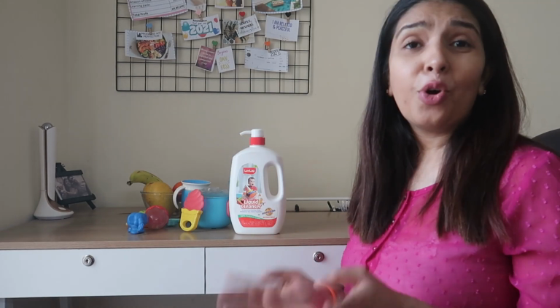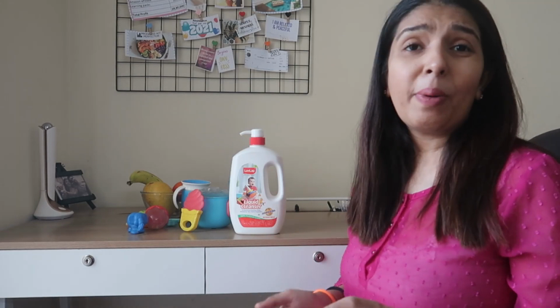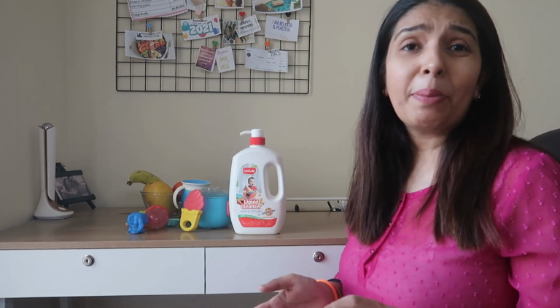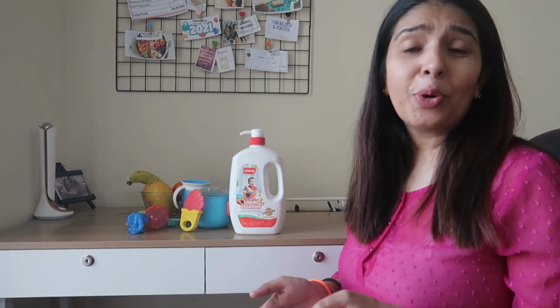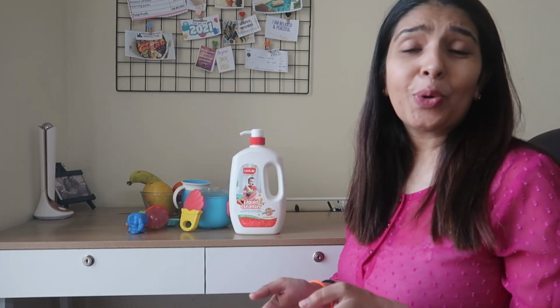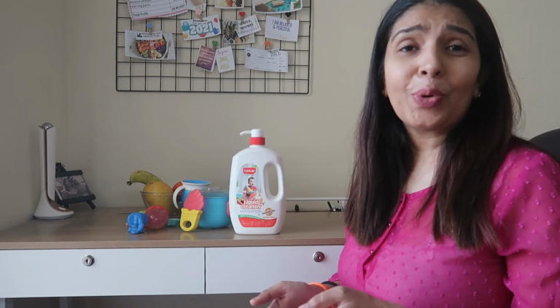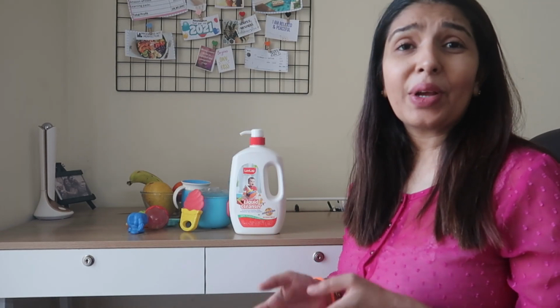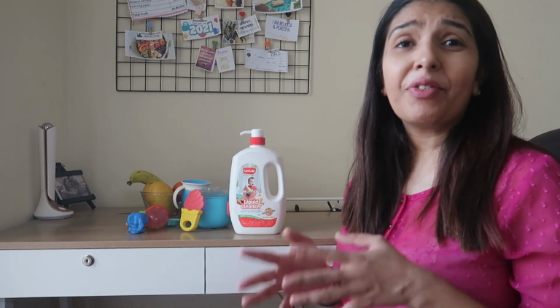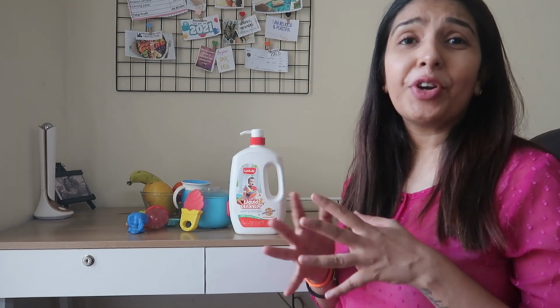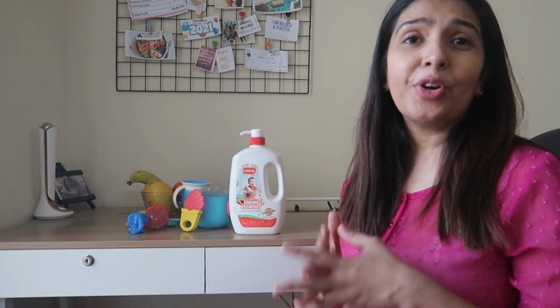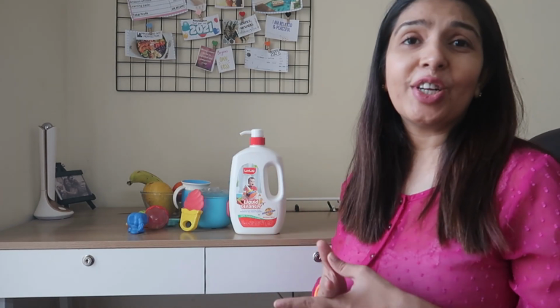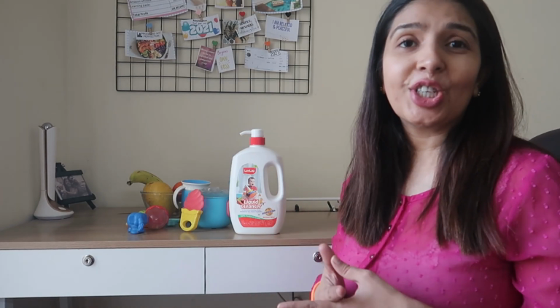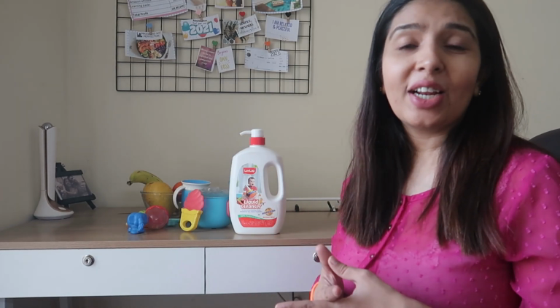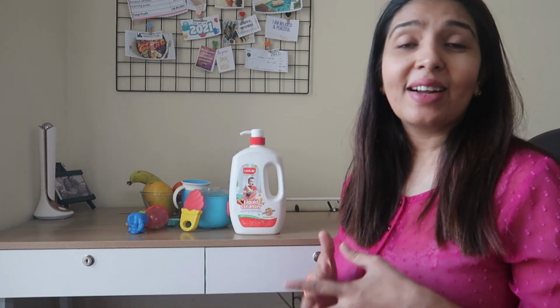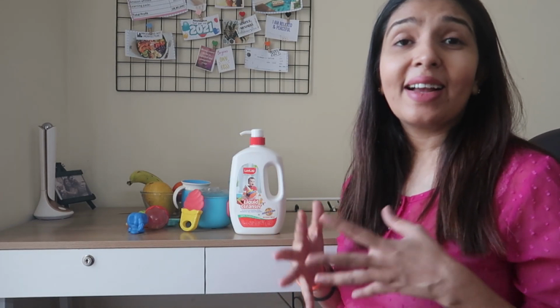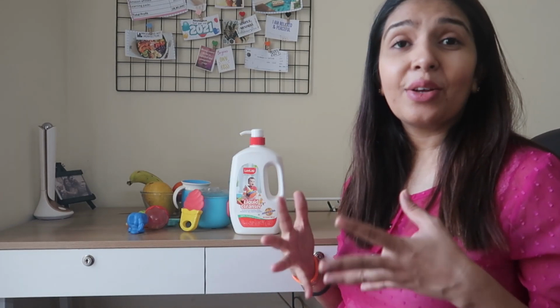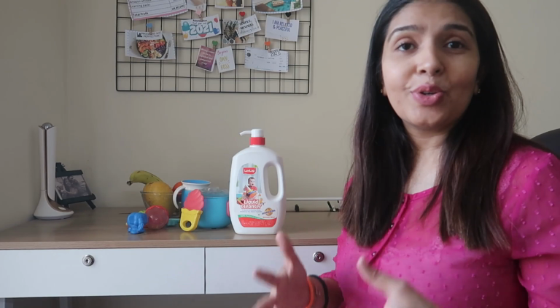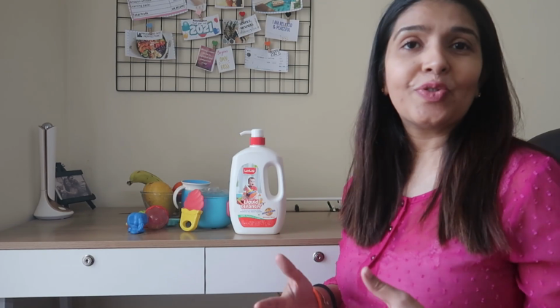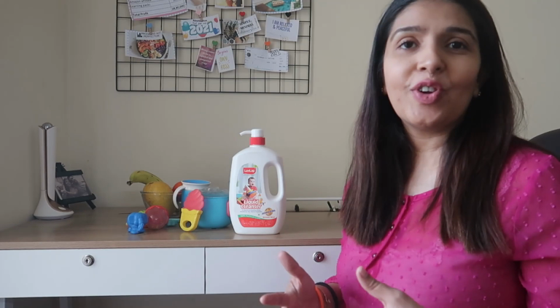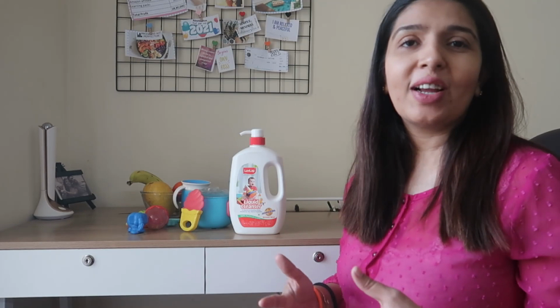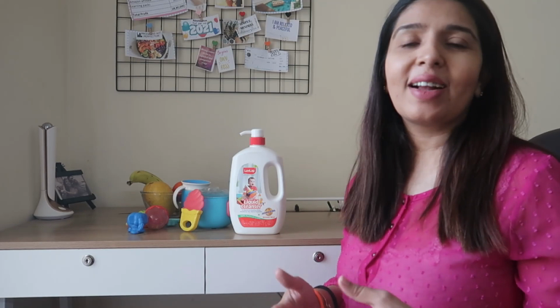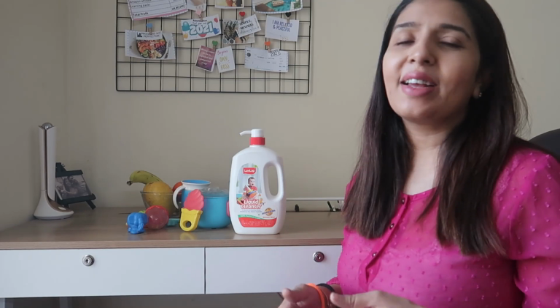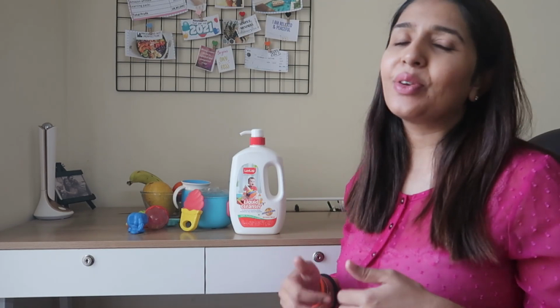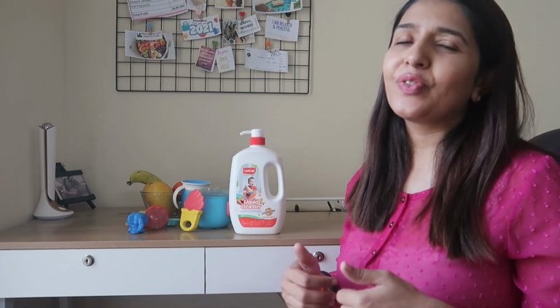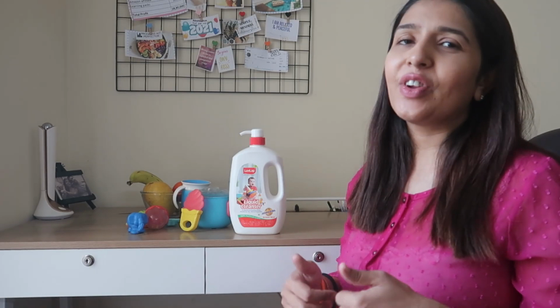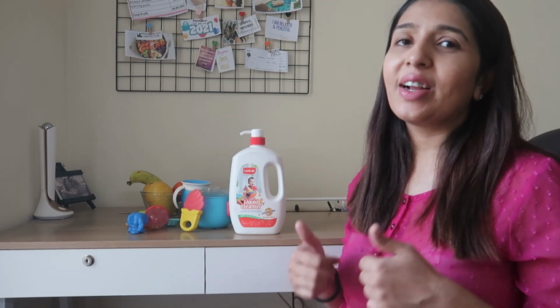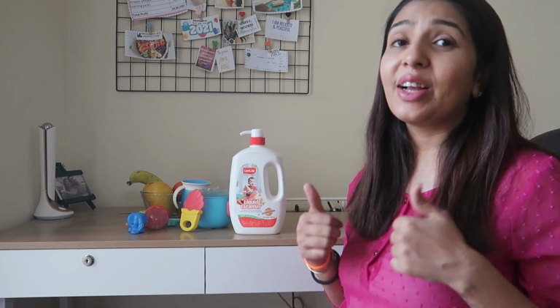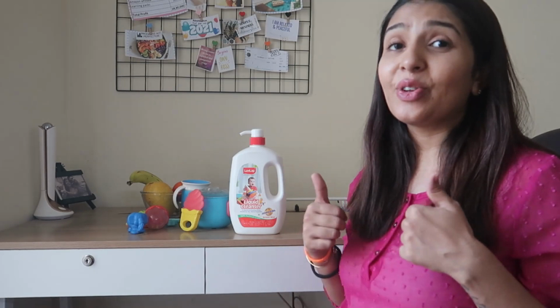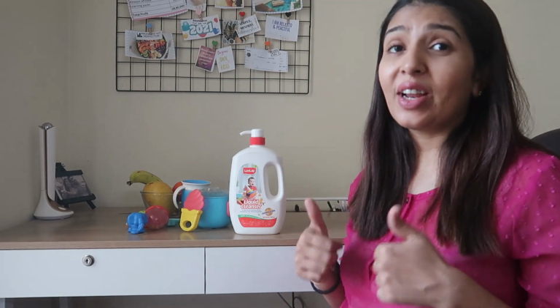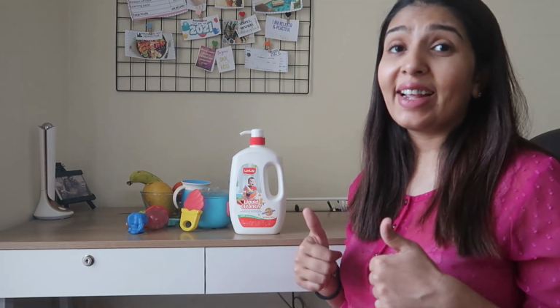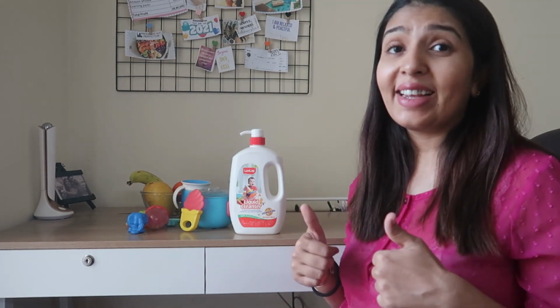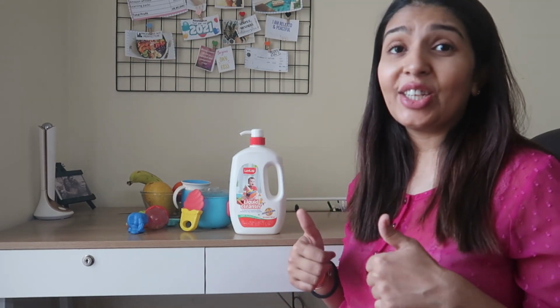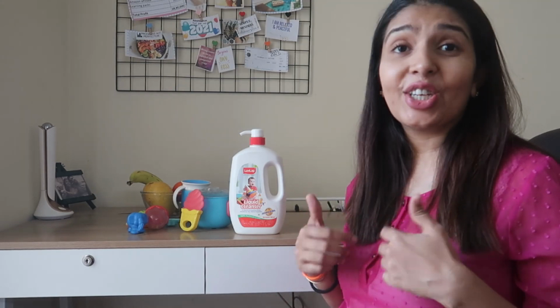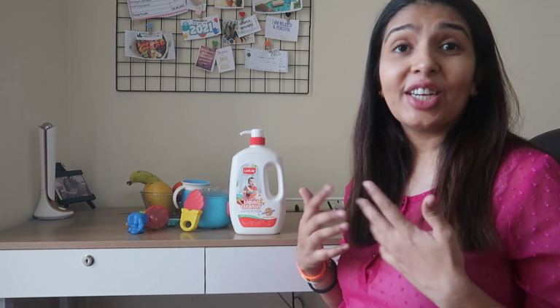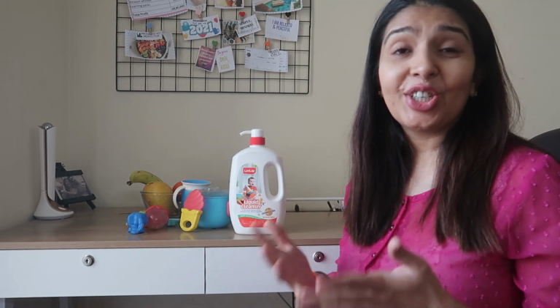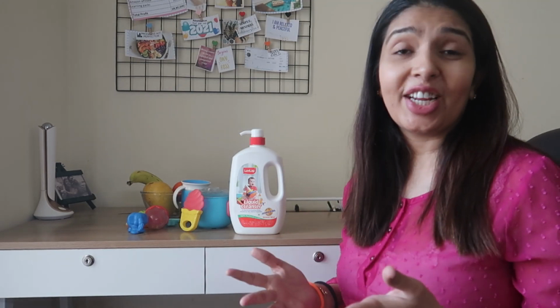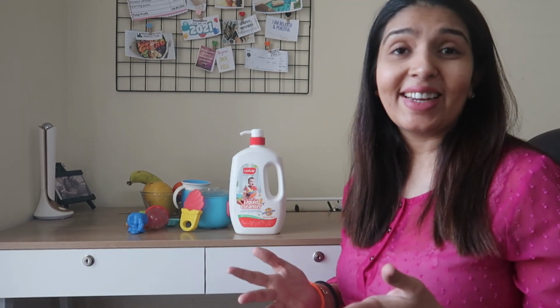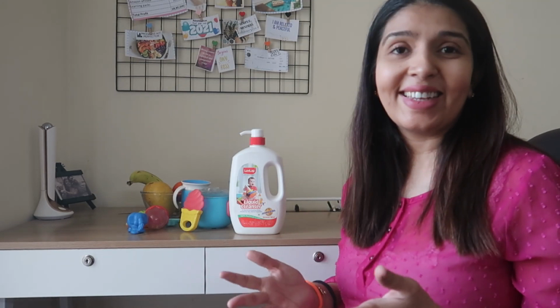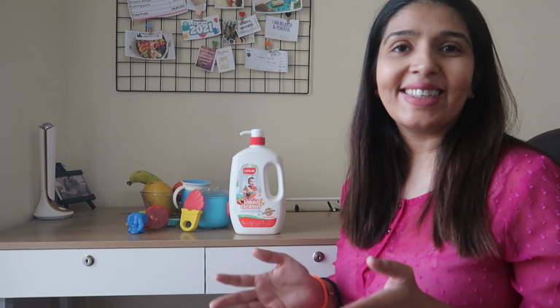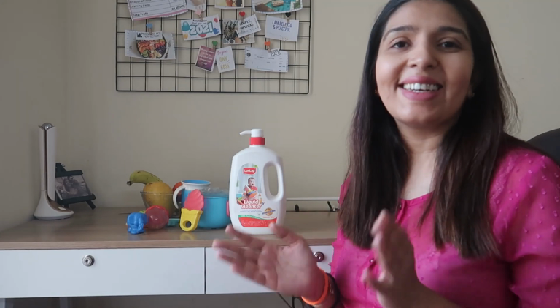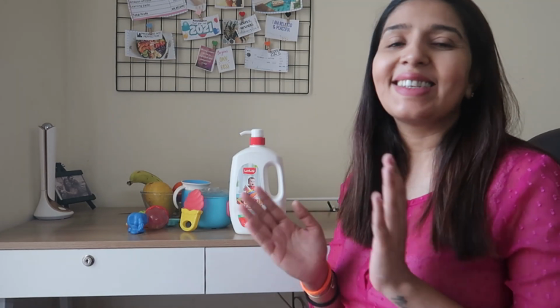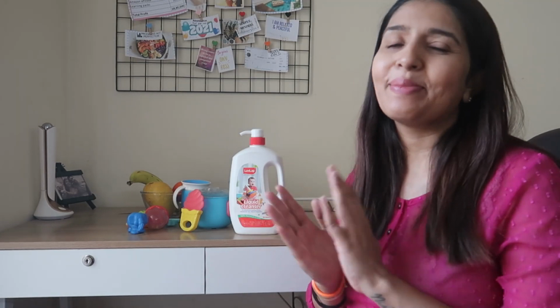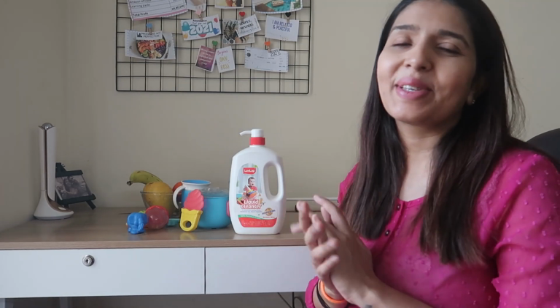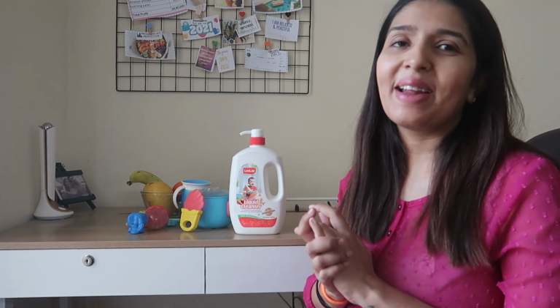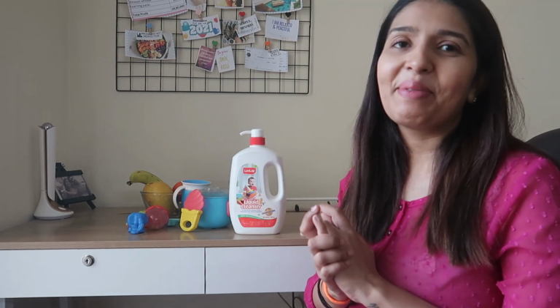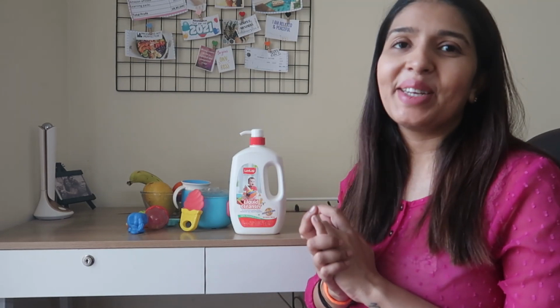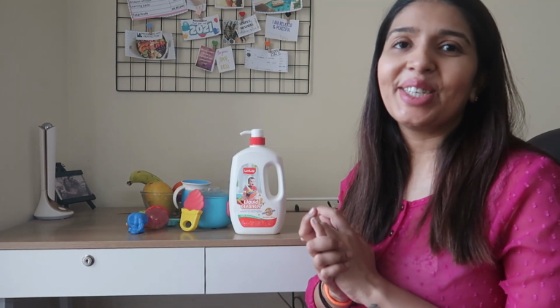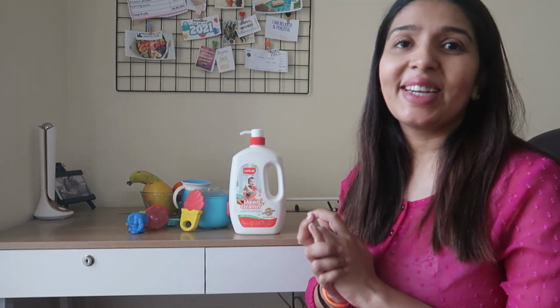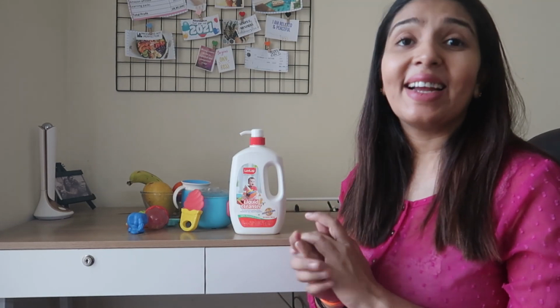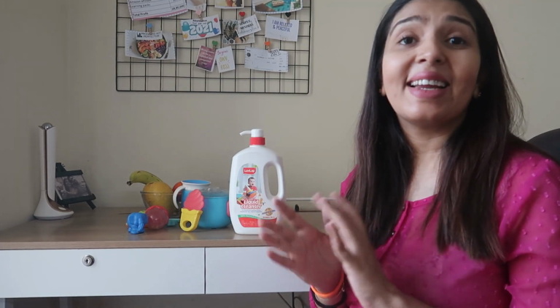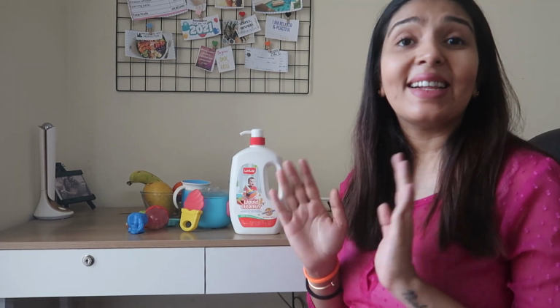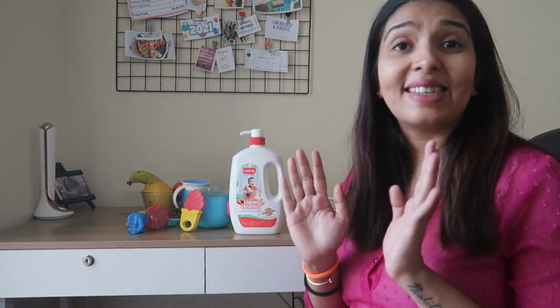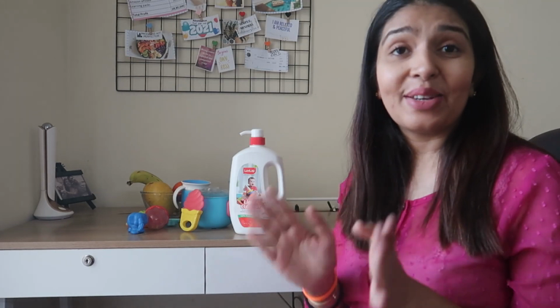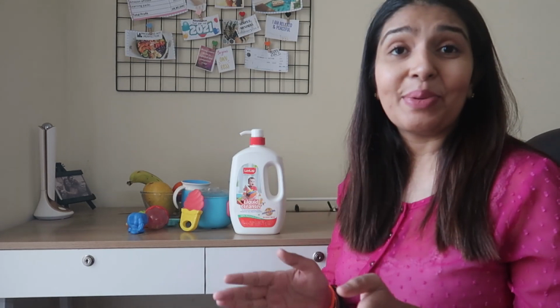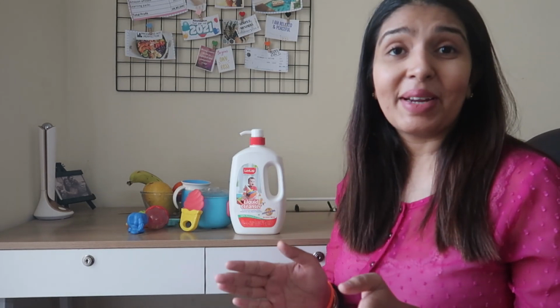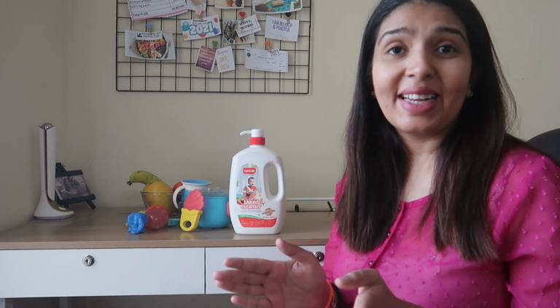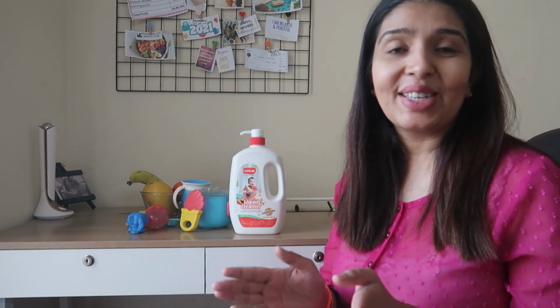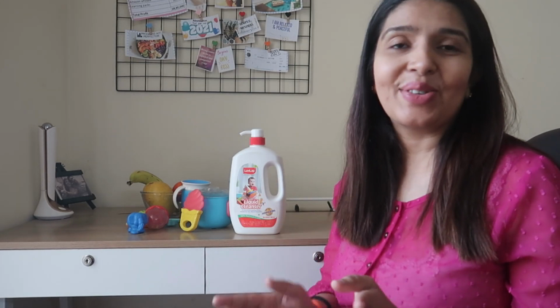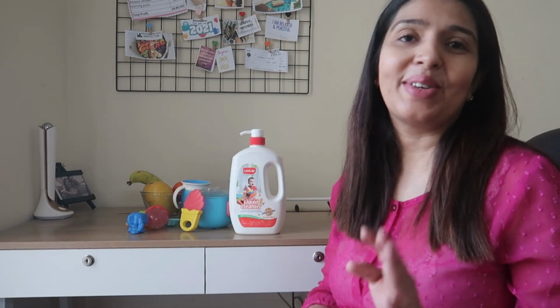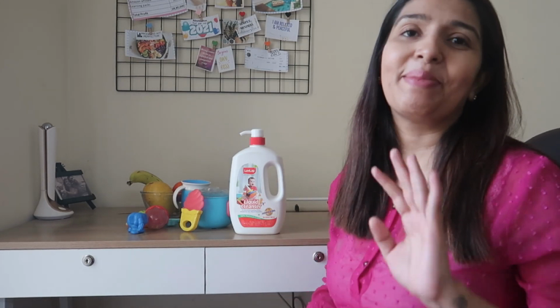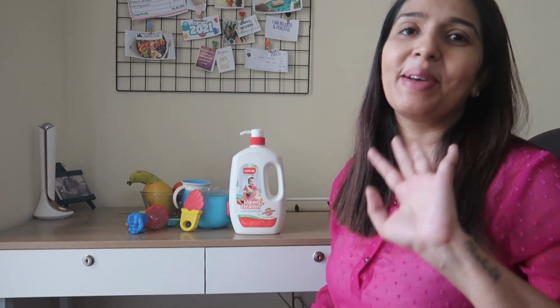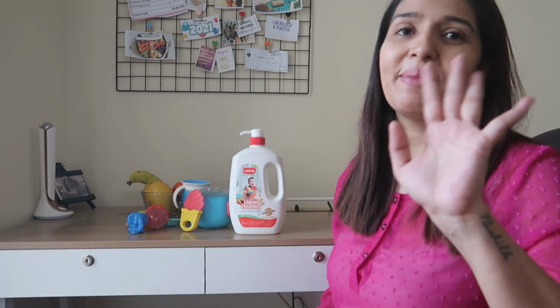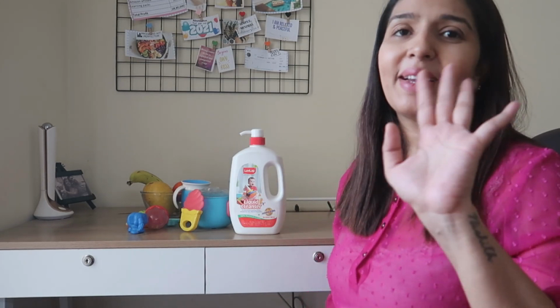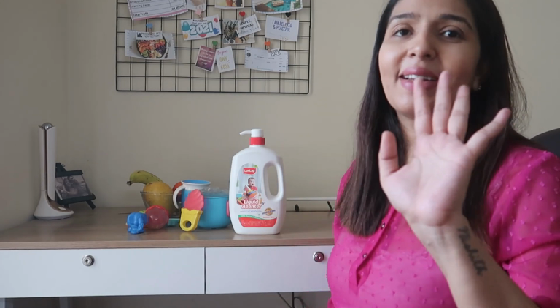I hope you guys liked this video and found it useful. So like, share, subscribe, and I'll see you in my next one. Bye-bye.